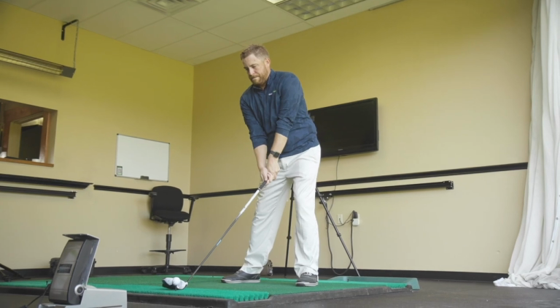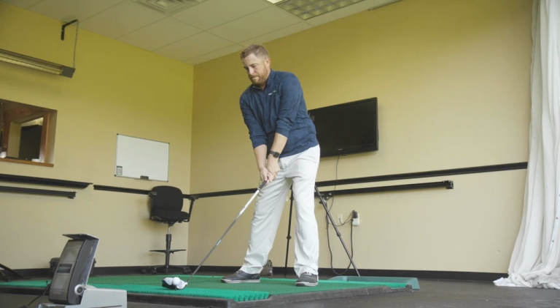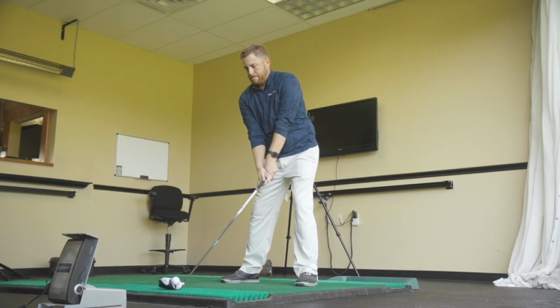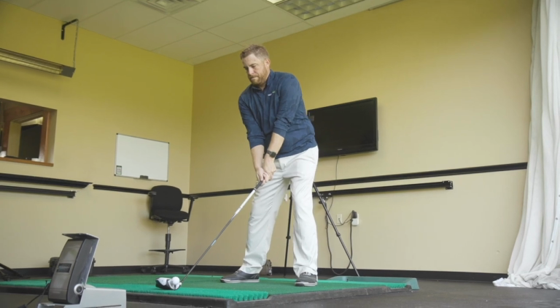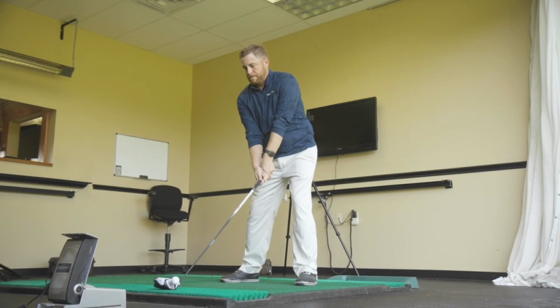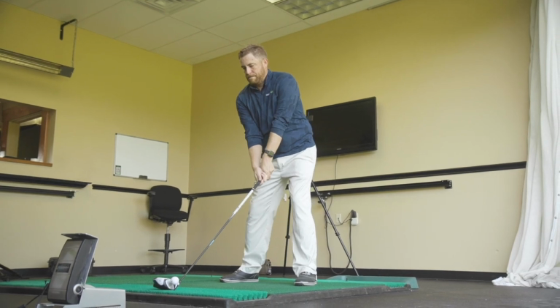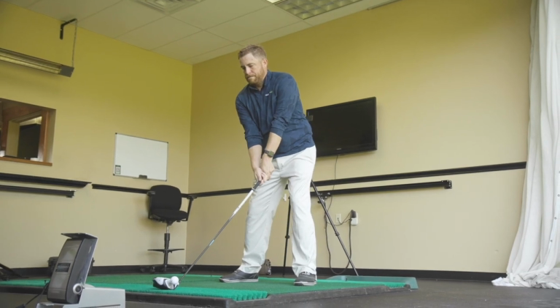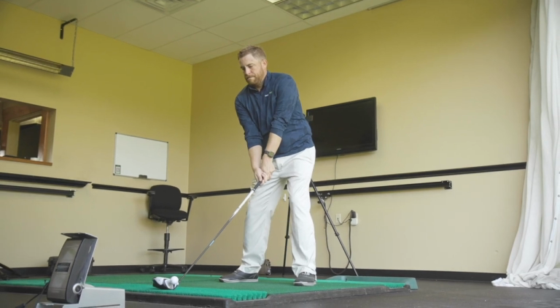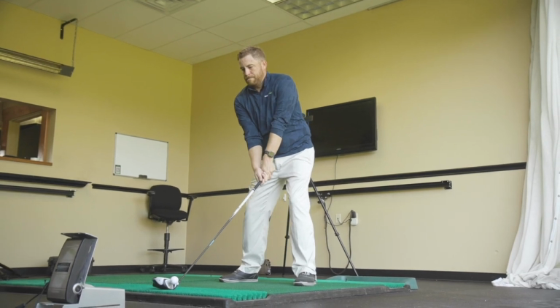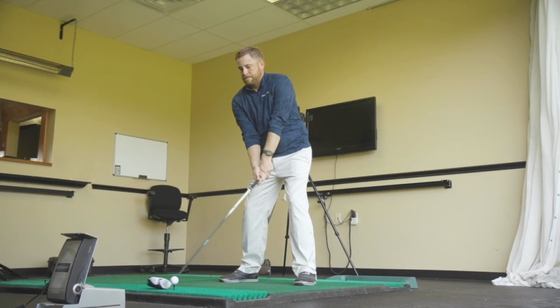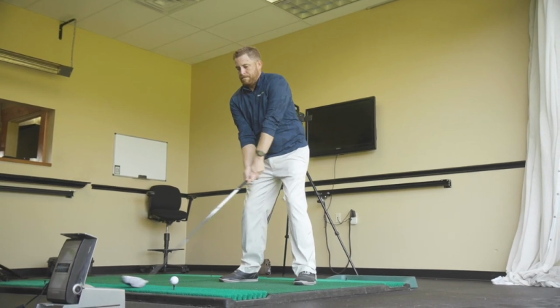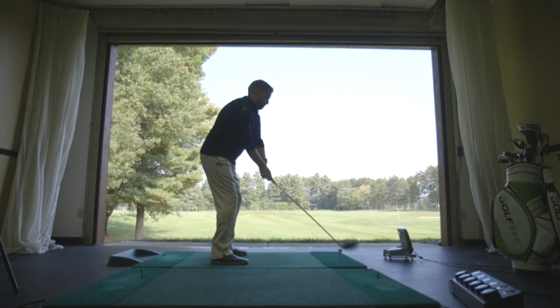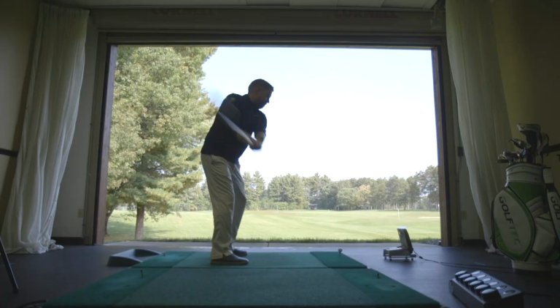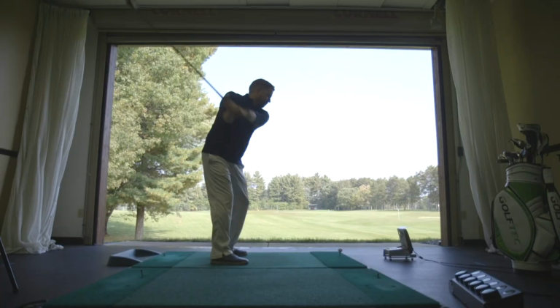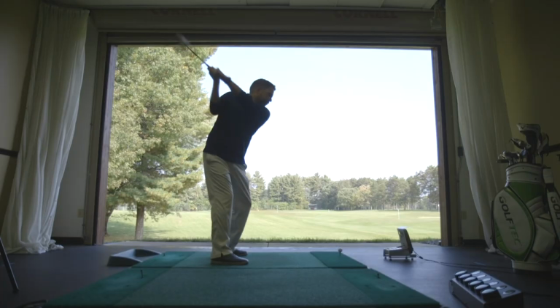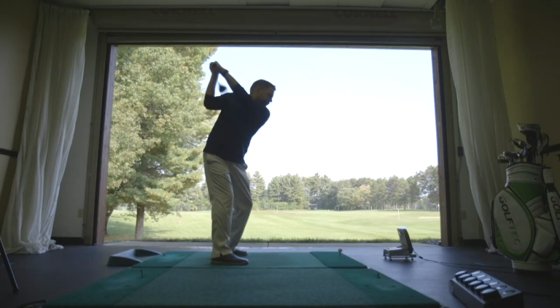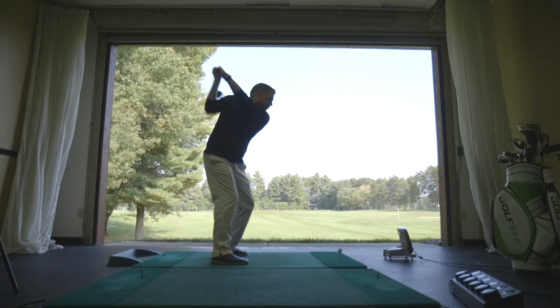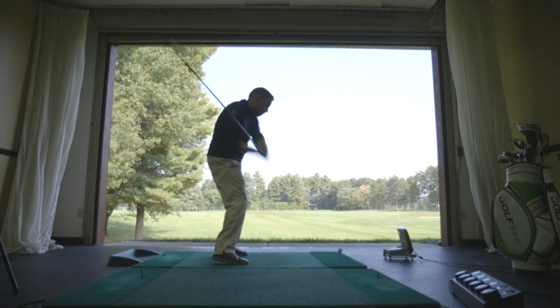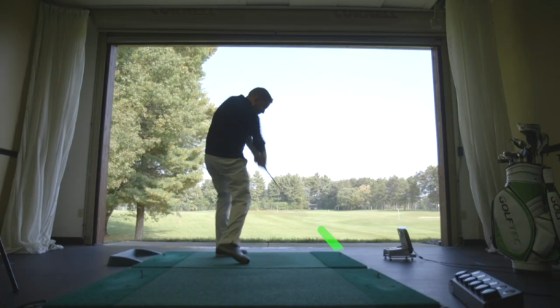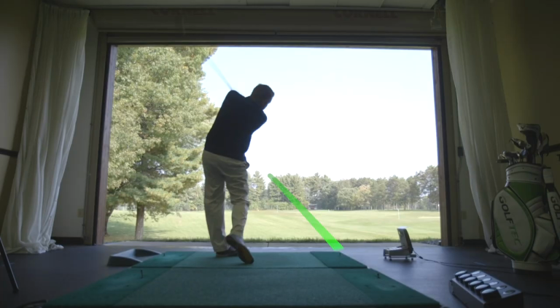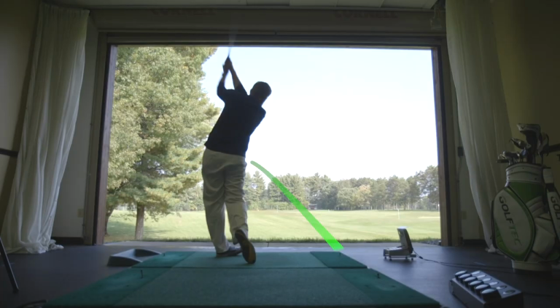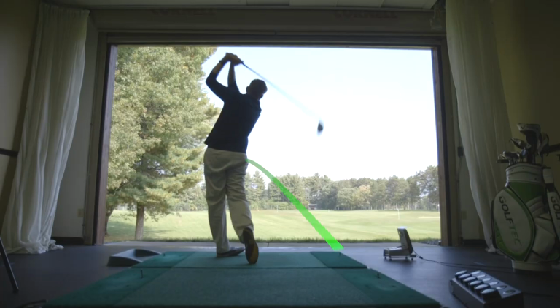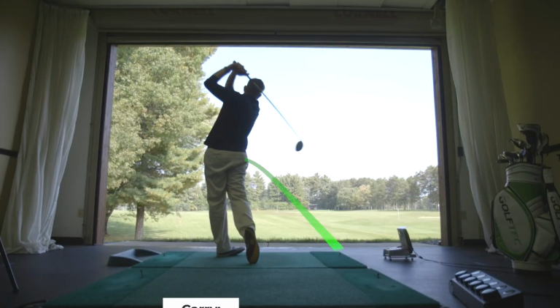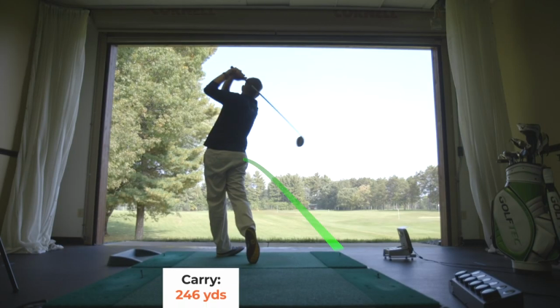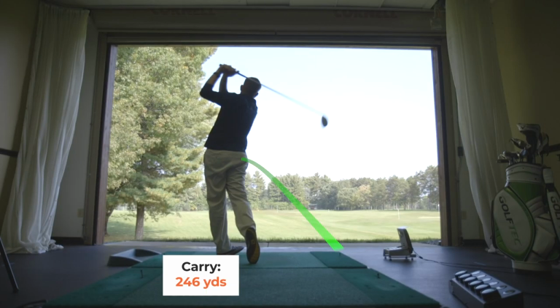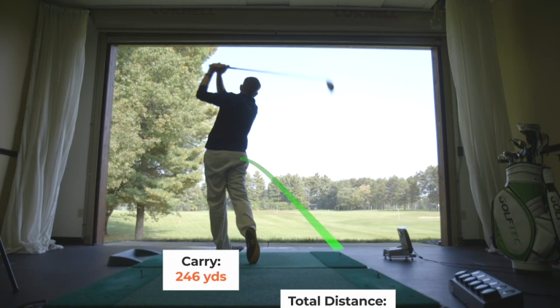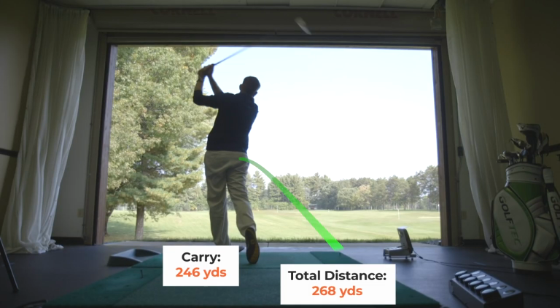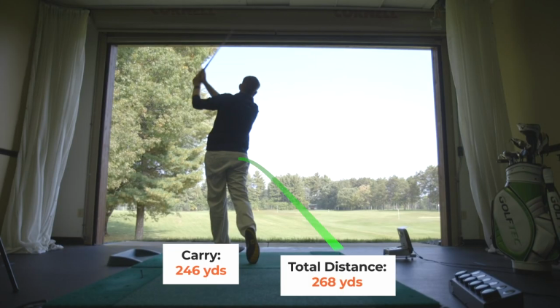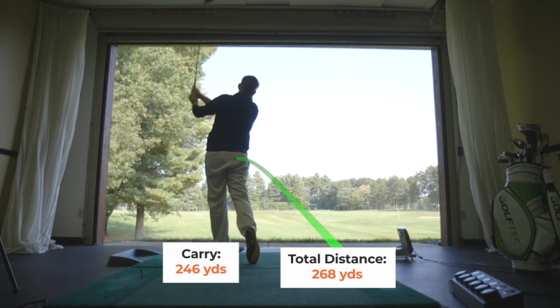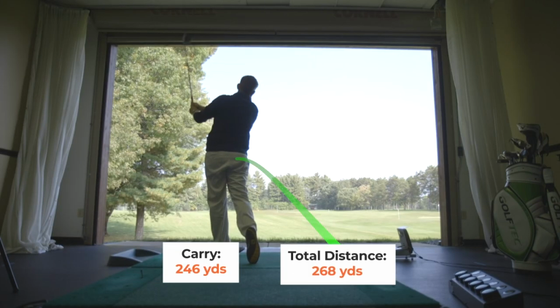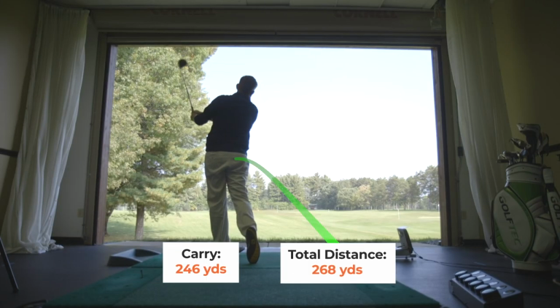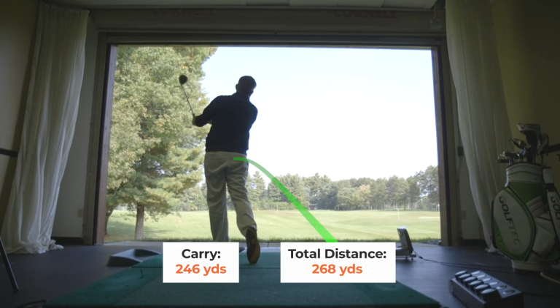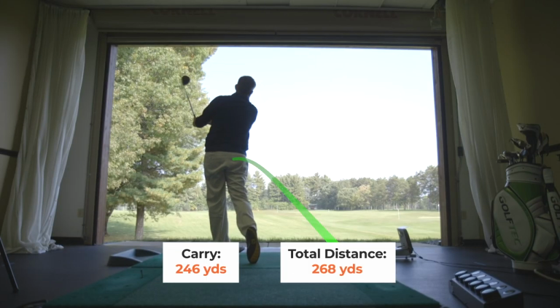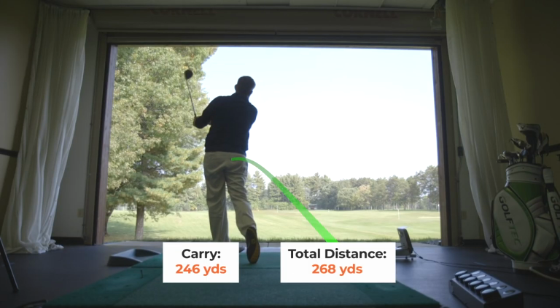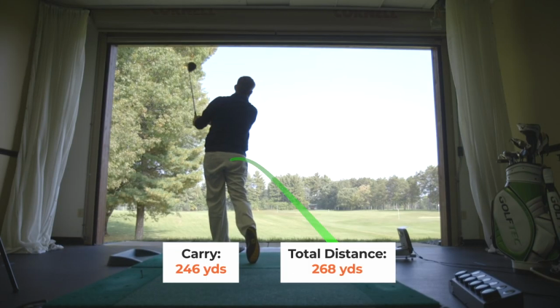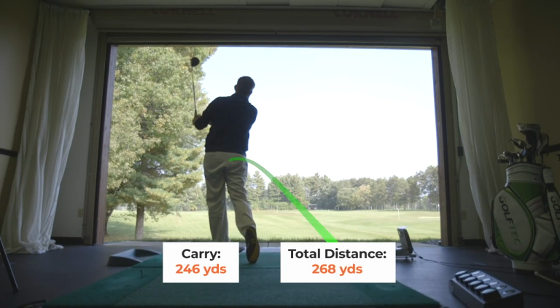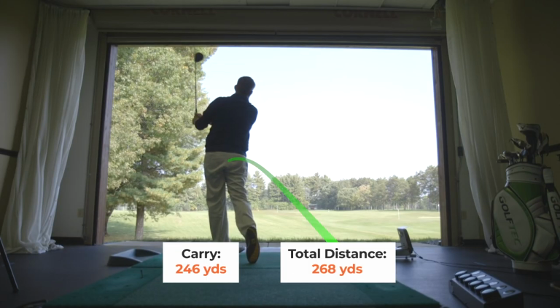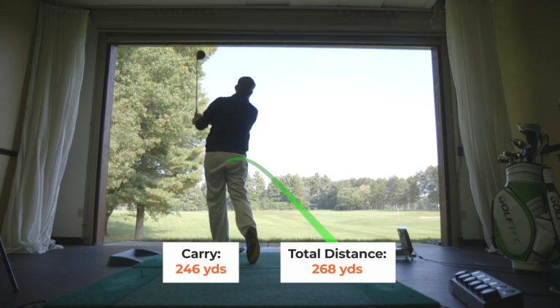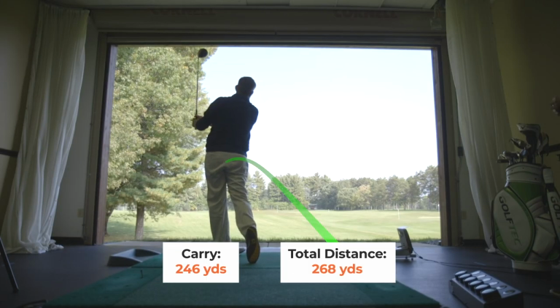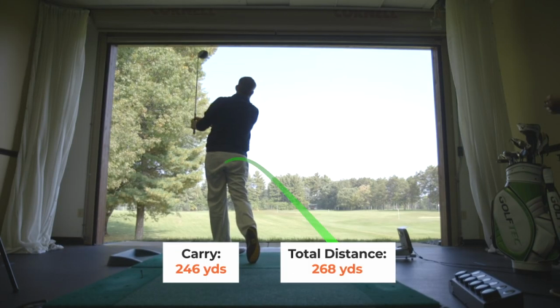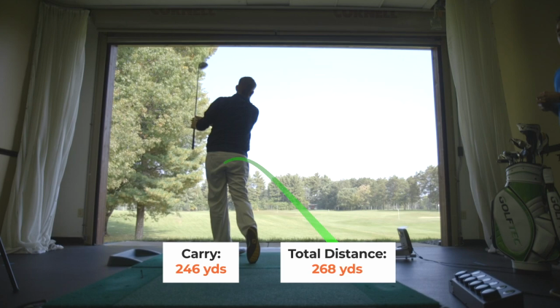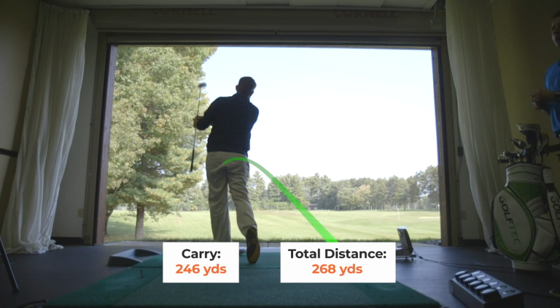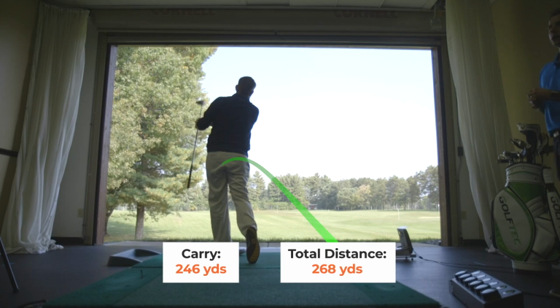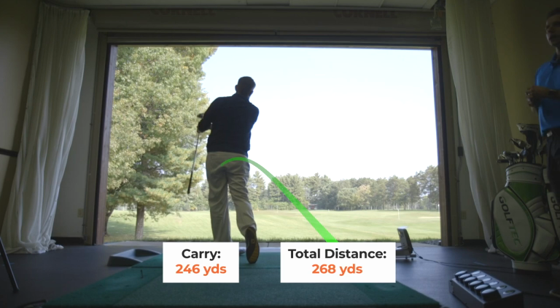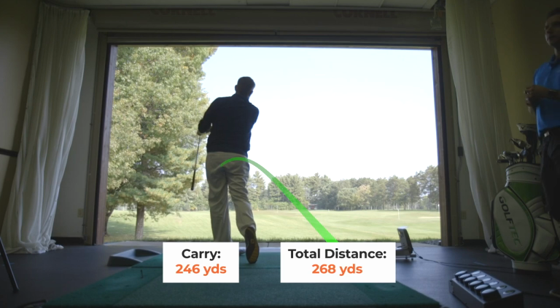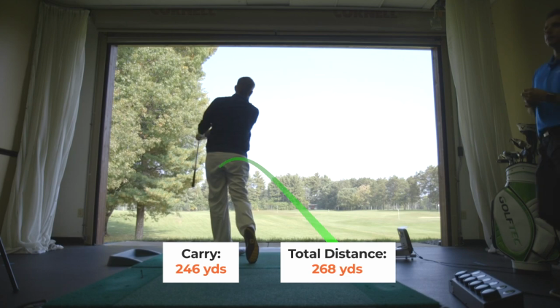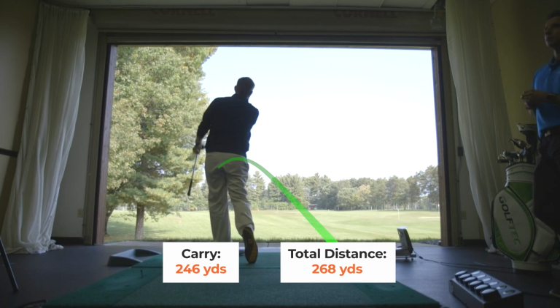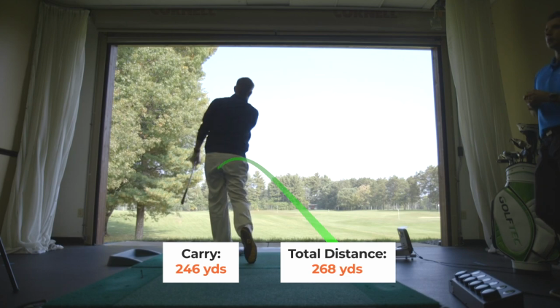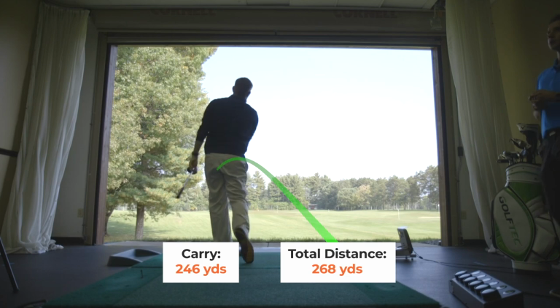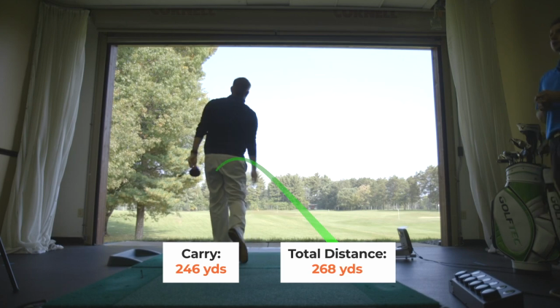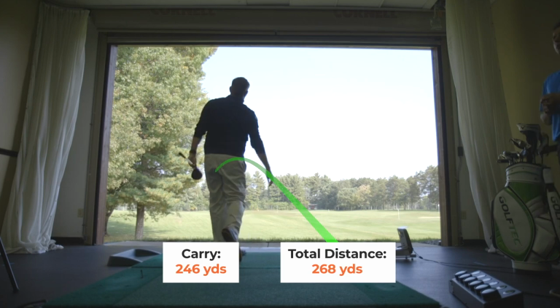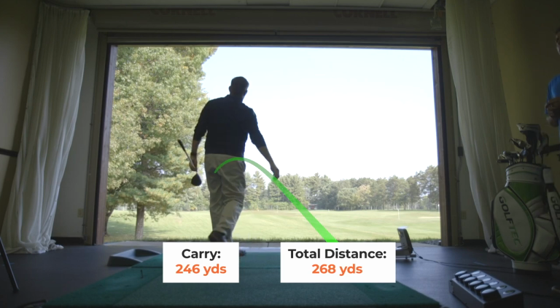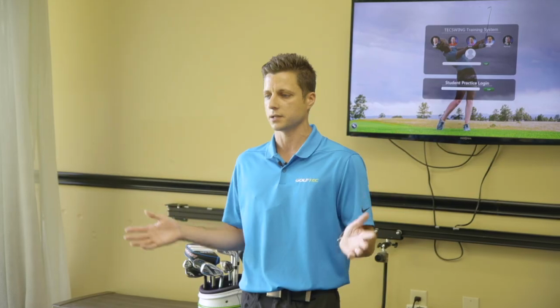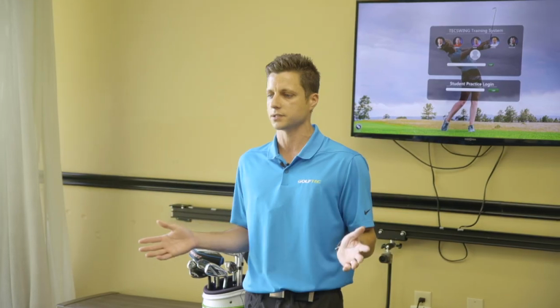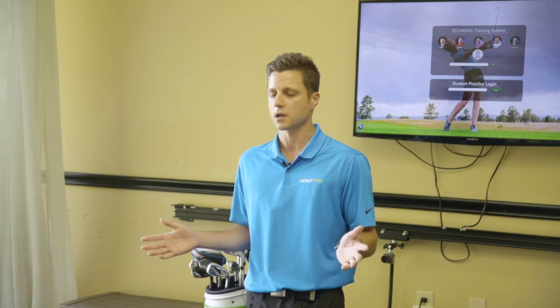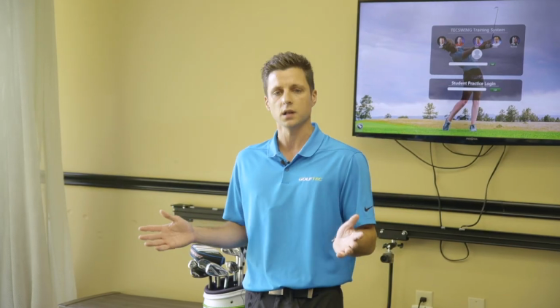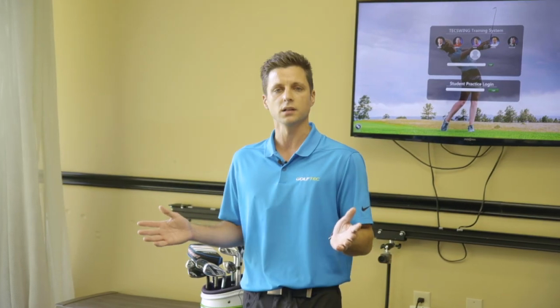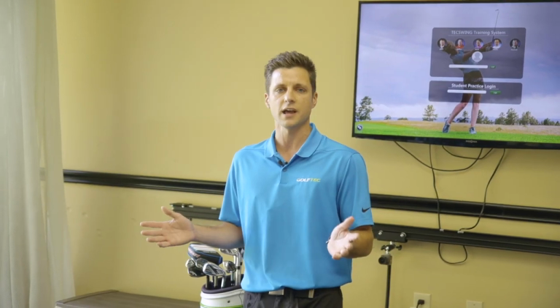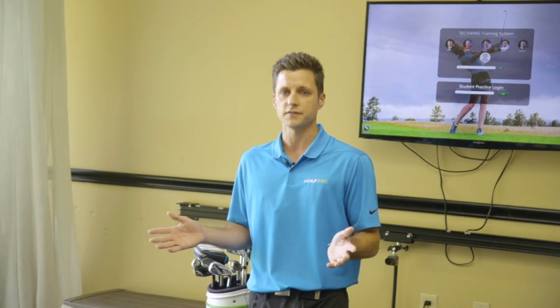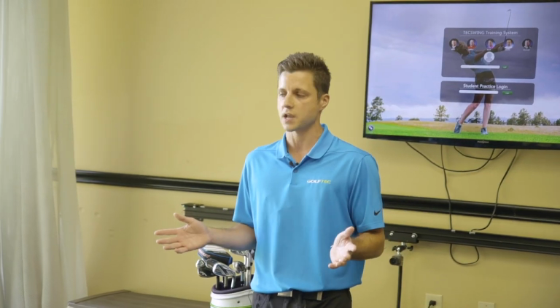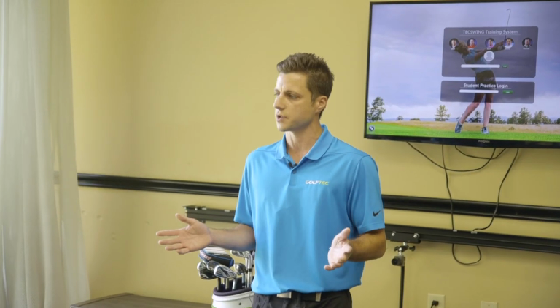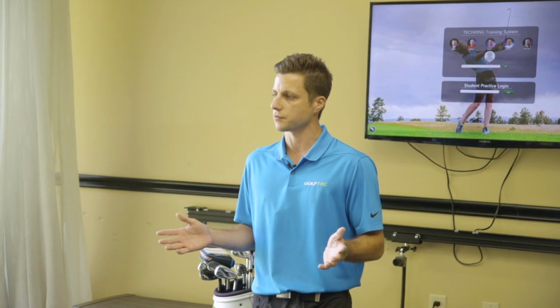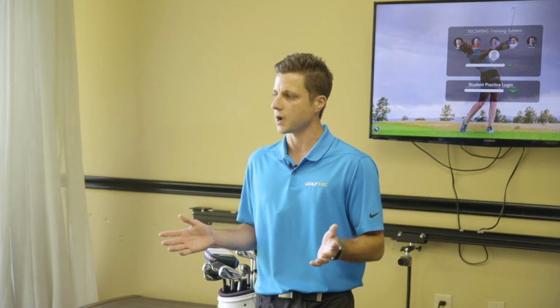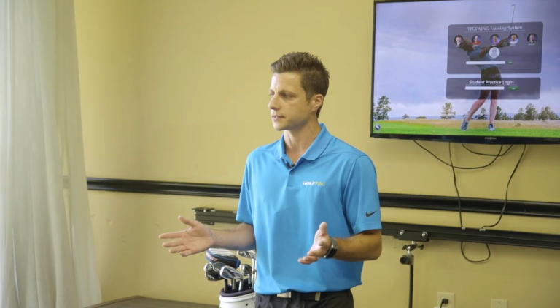One of the most common problems that we find at Golf Tech: people struggle hitting fairways. The dispersion pattern is left and right.